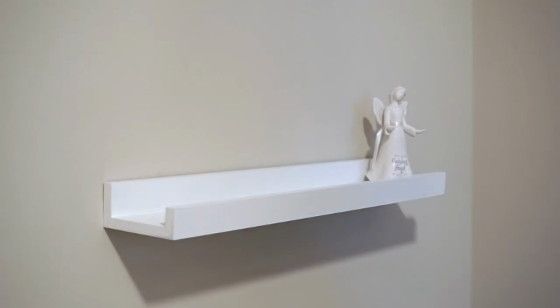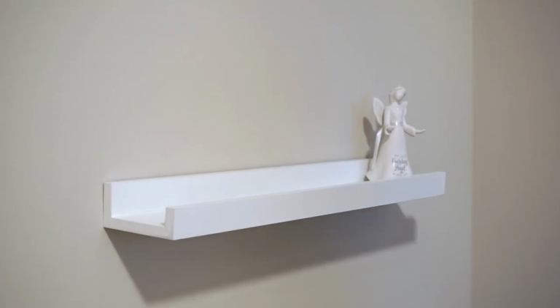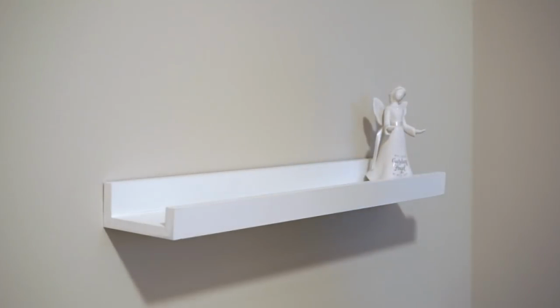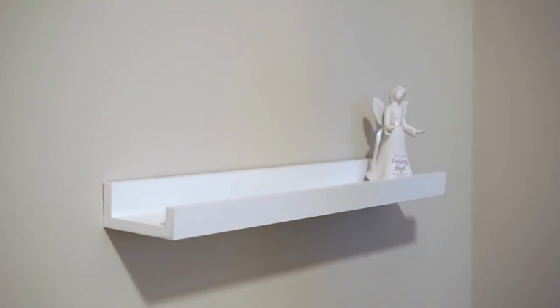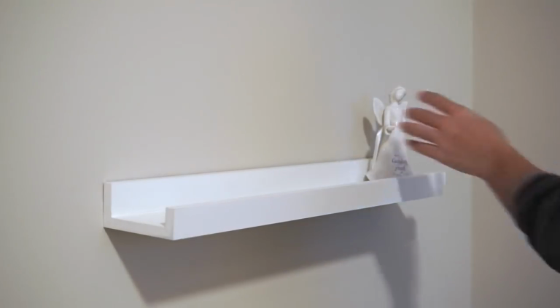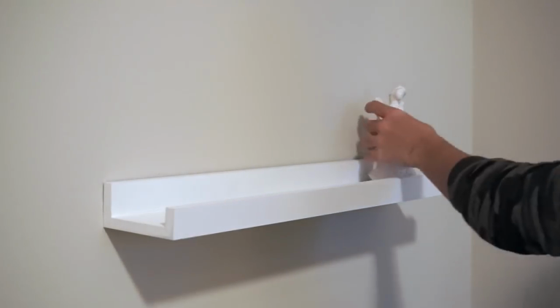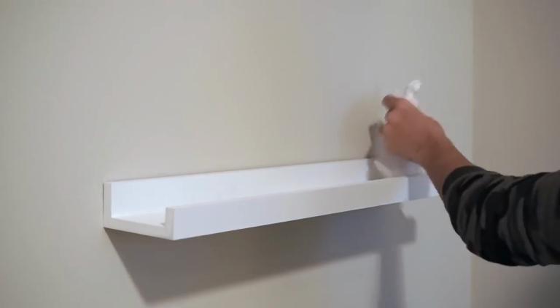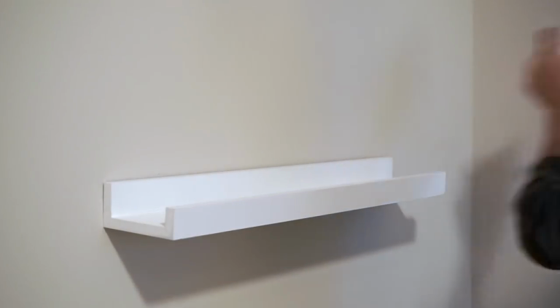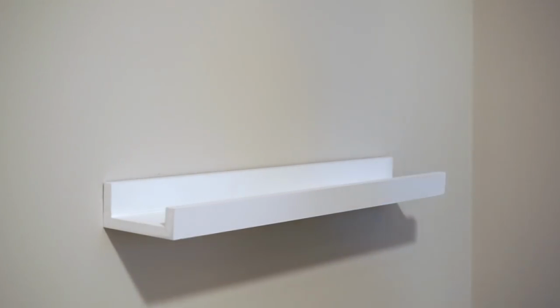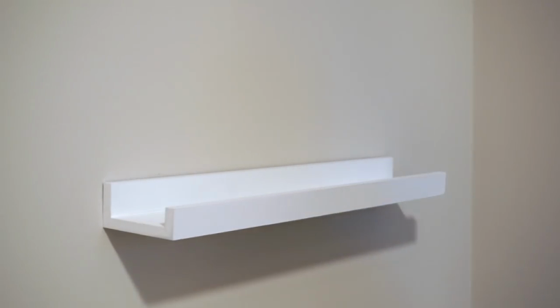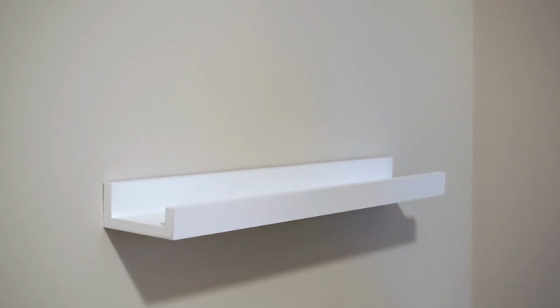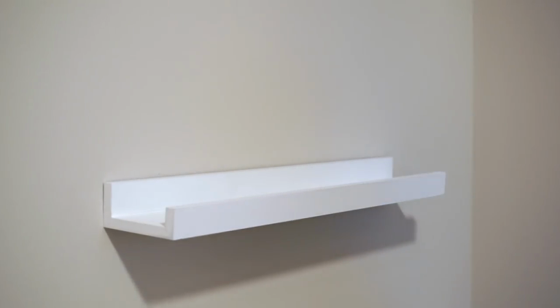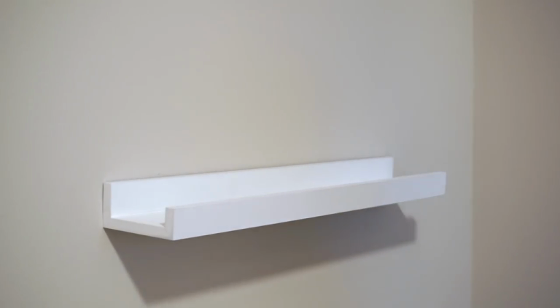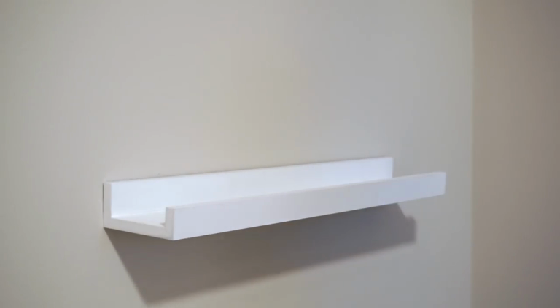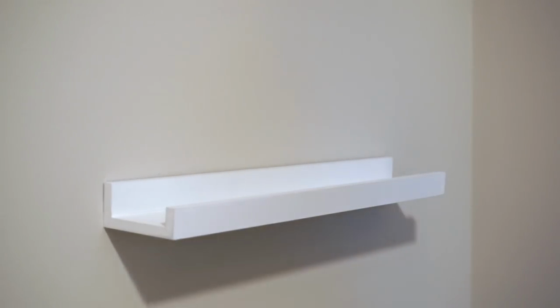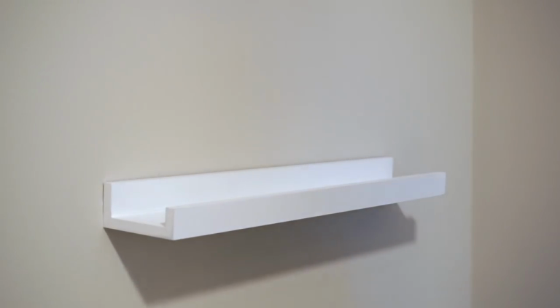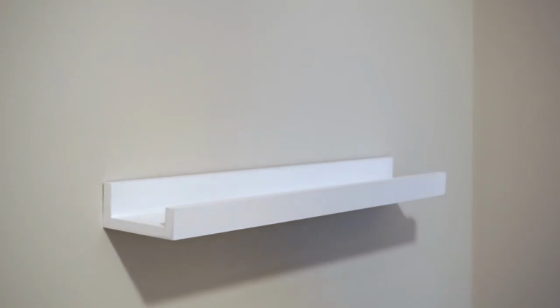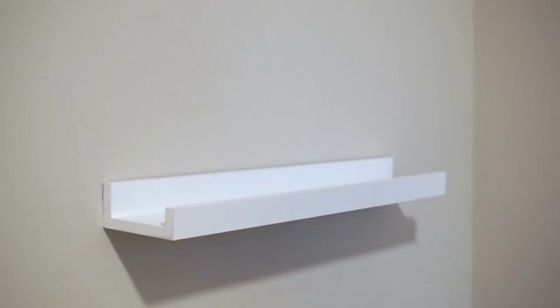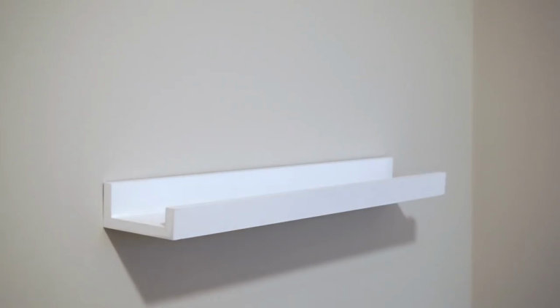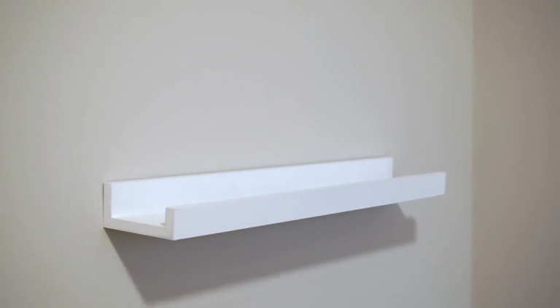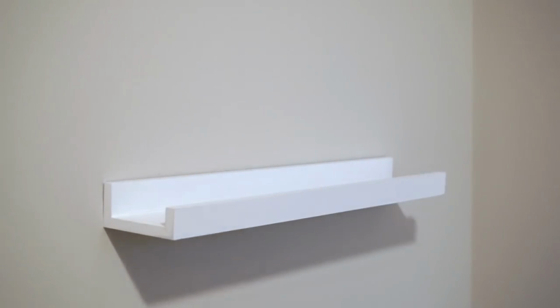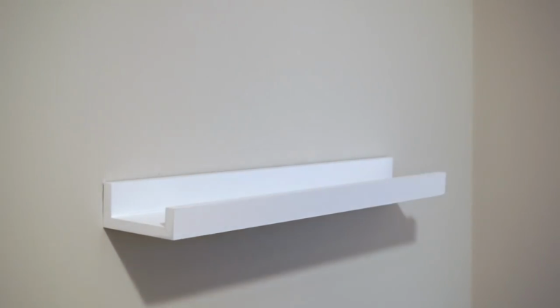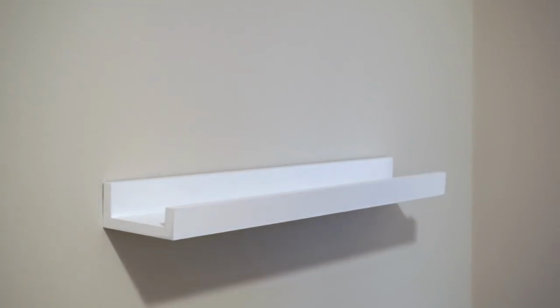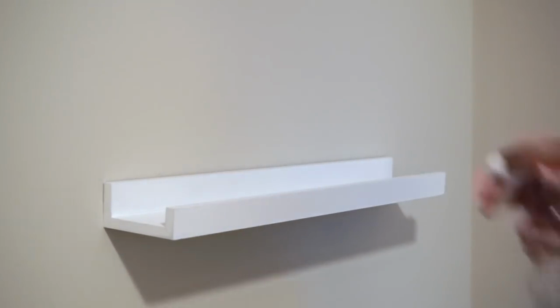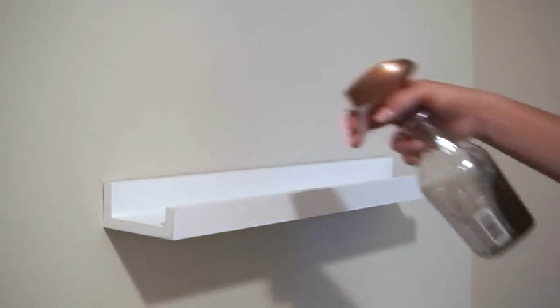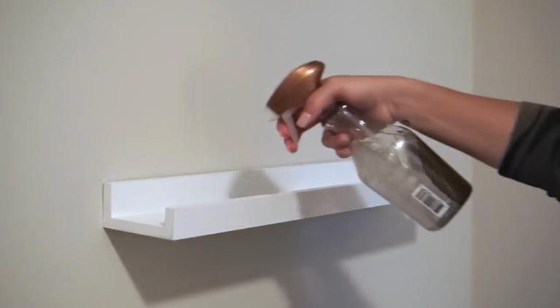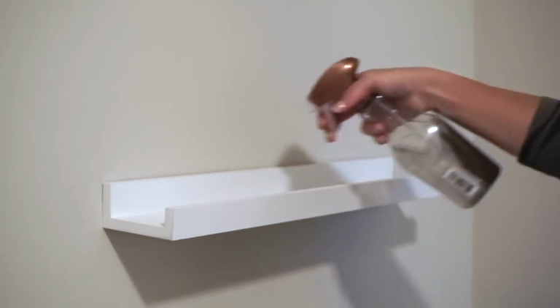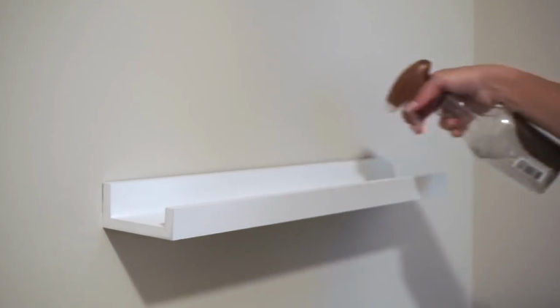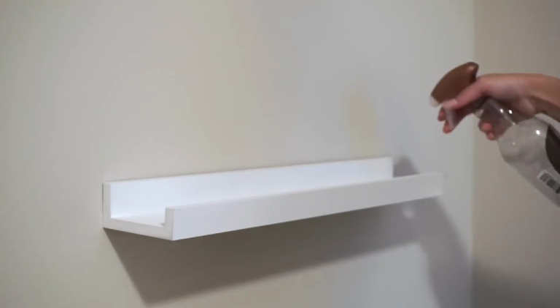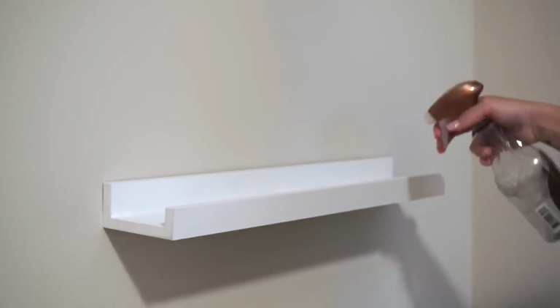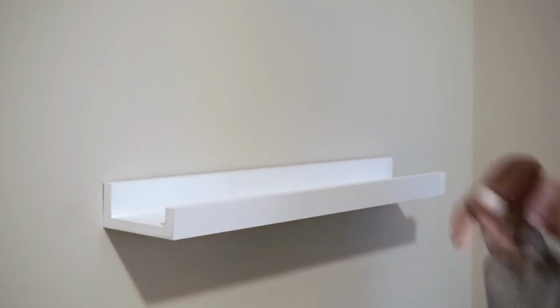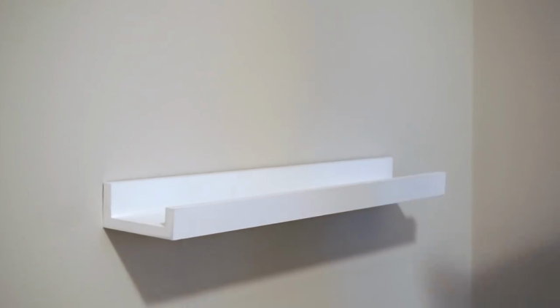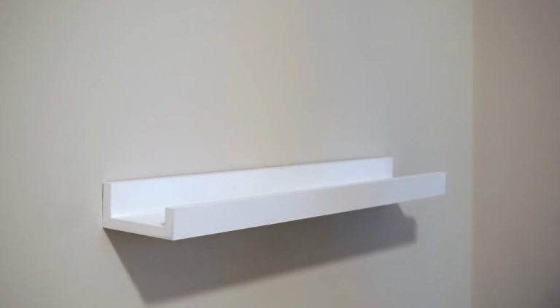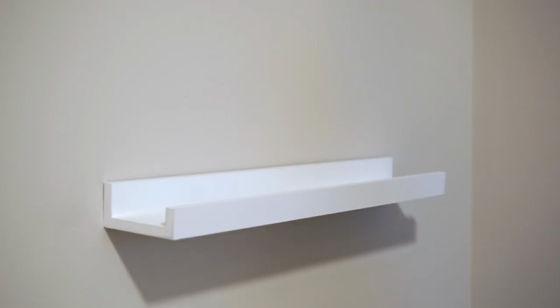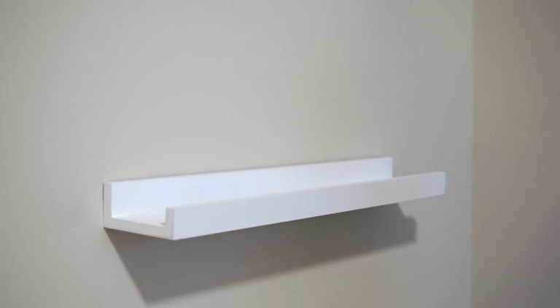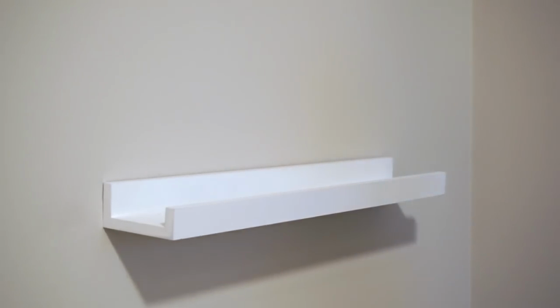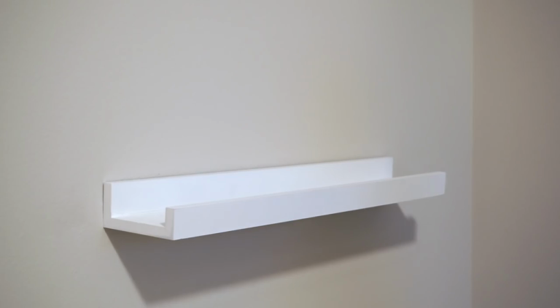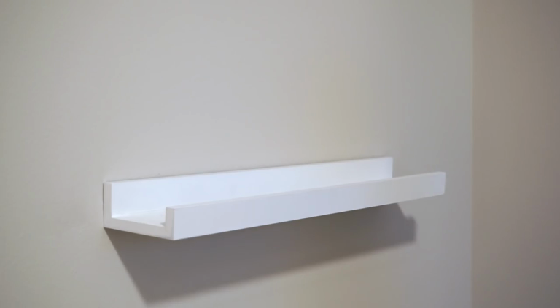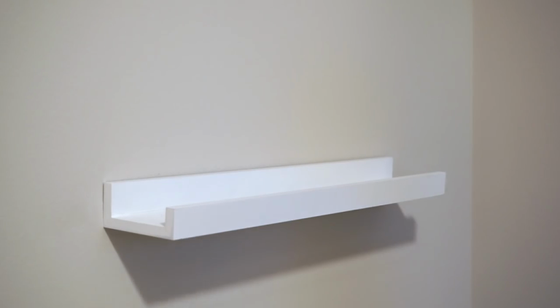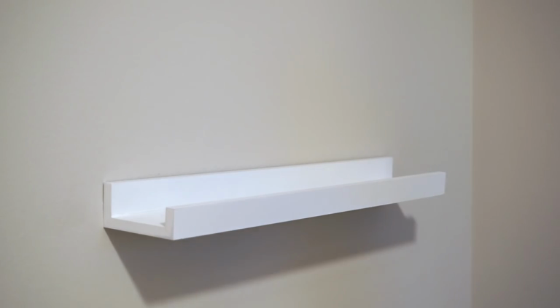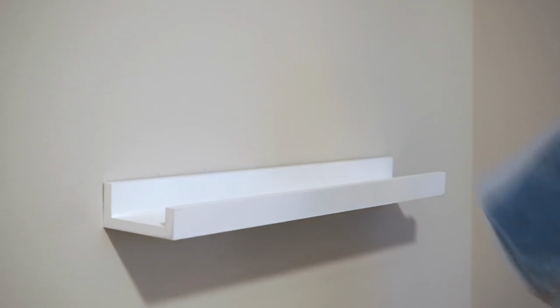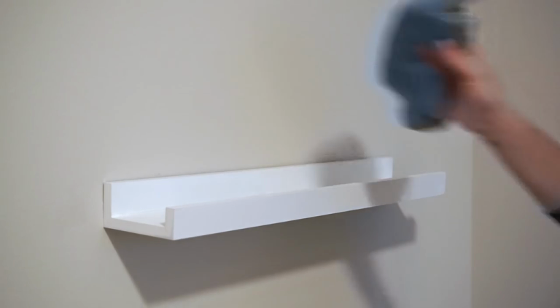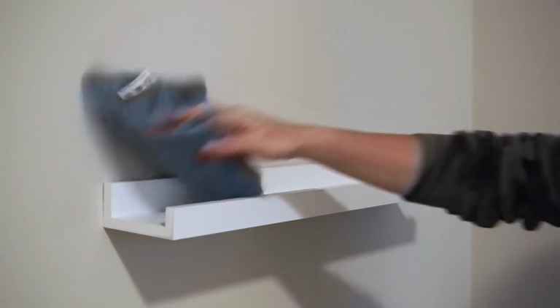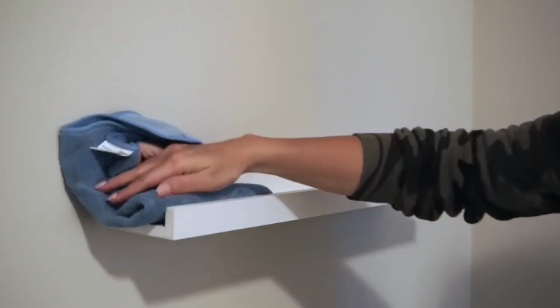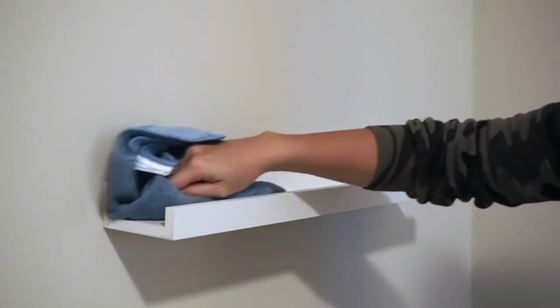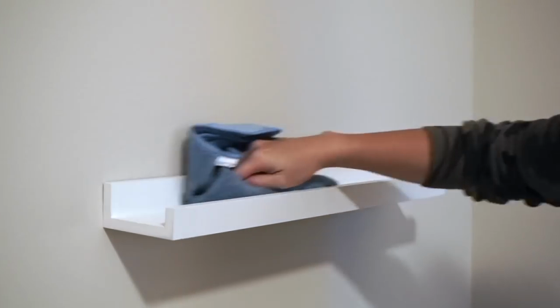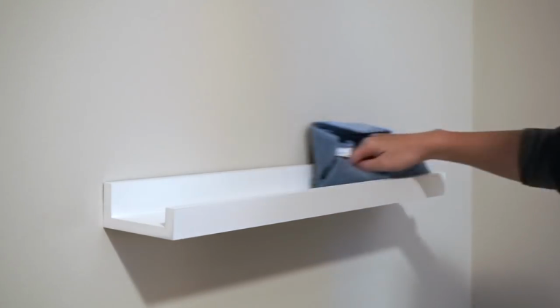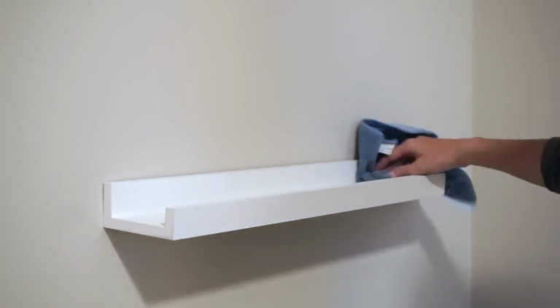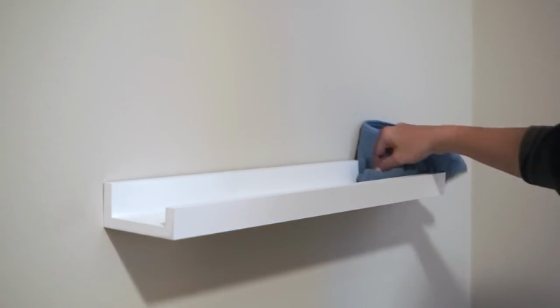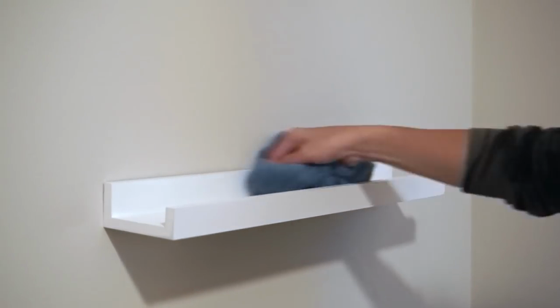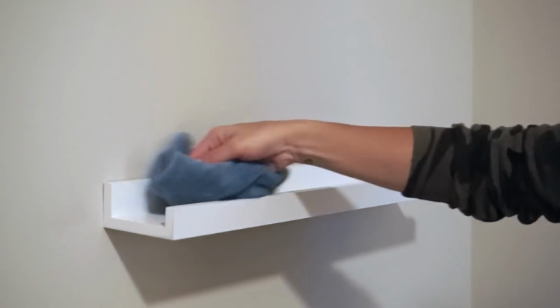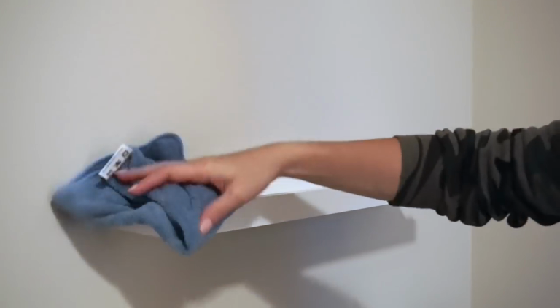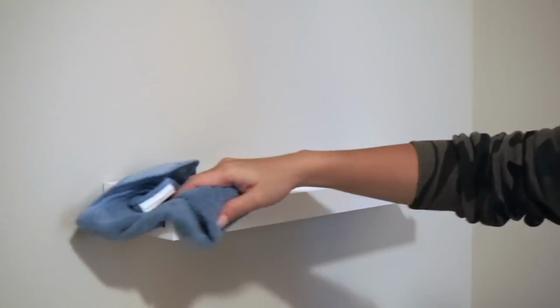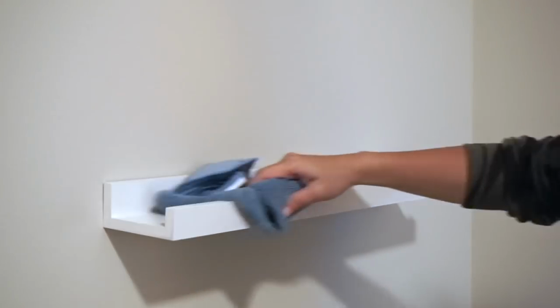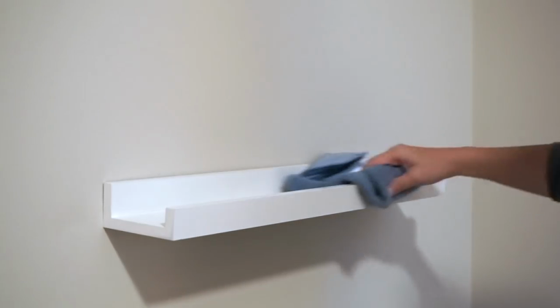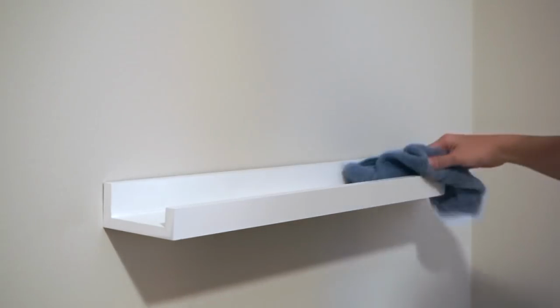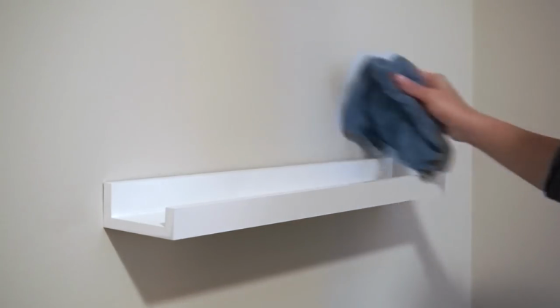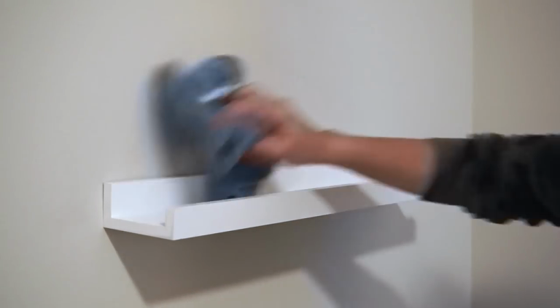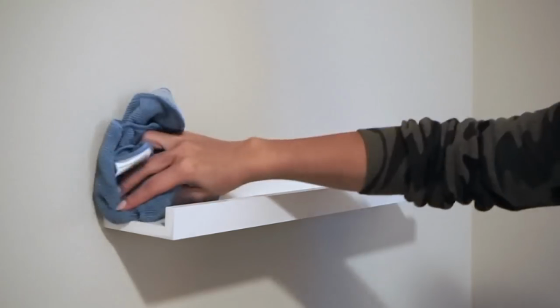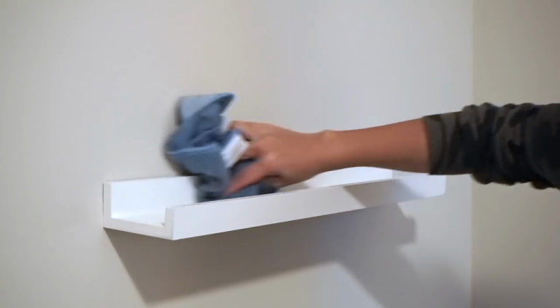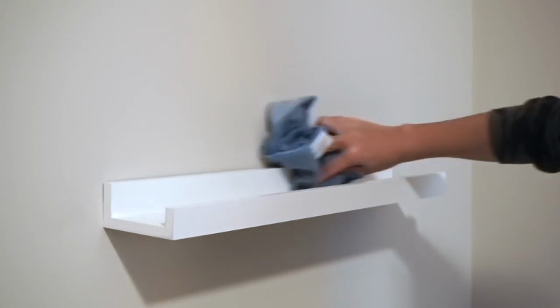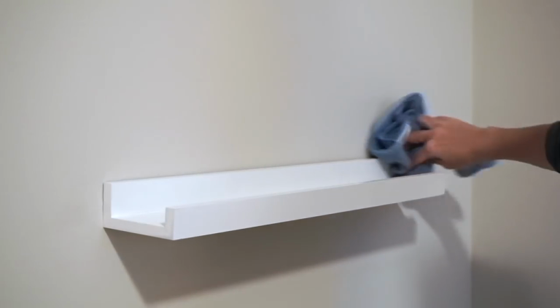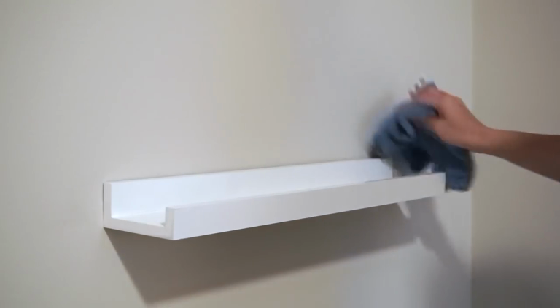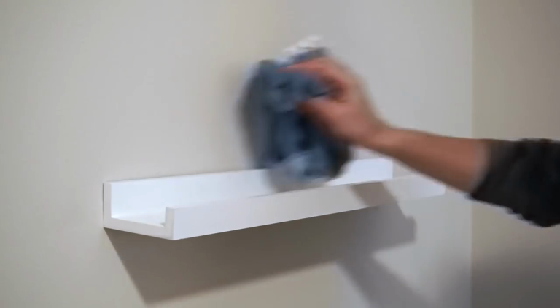Now that the dresser is done I'm wiping down the small shelf I have here using just the wood cleaner.